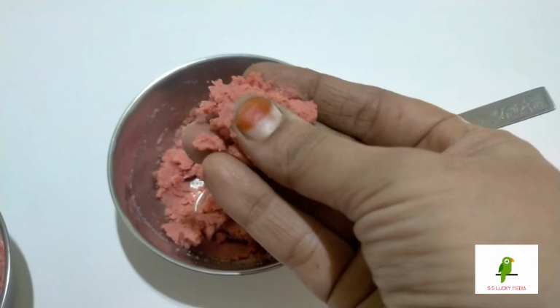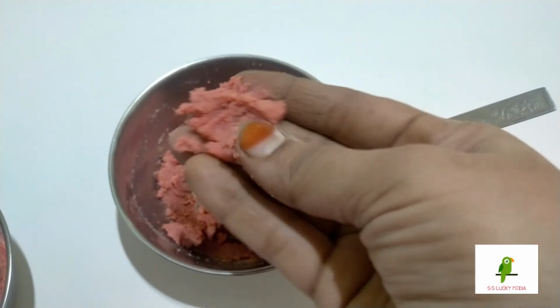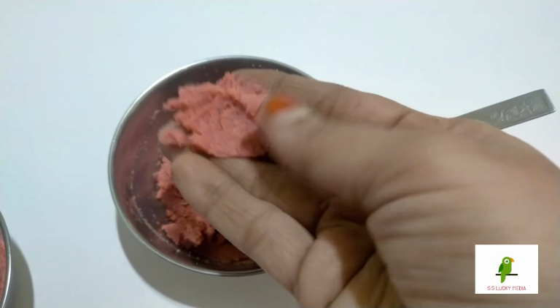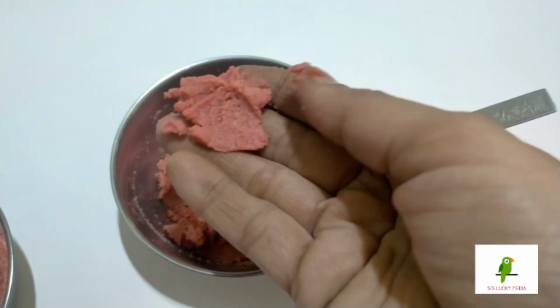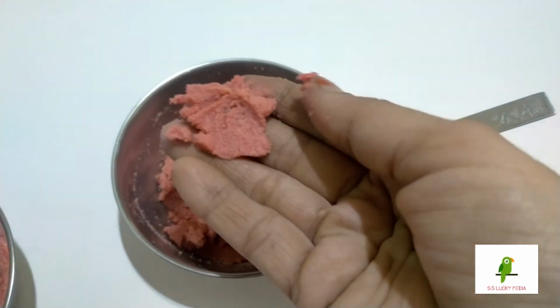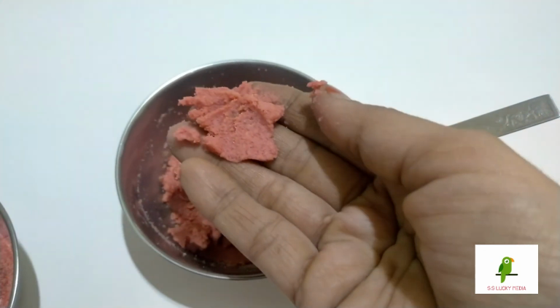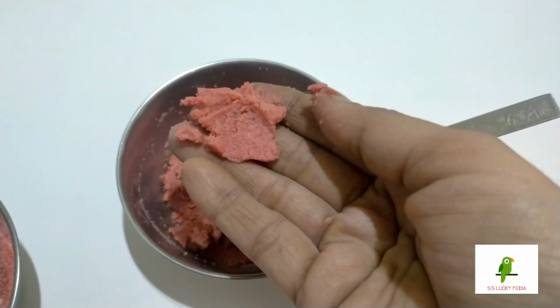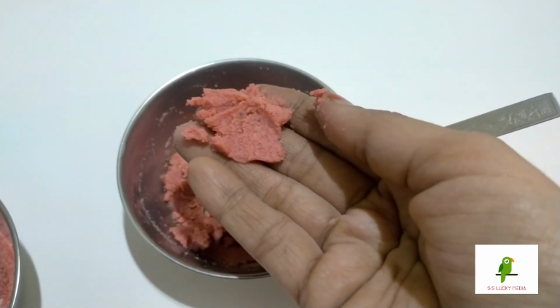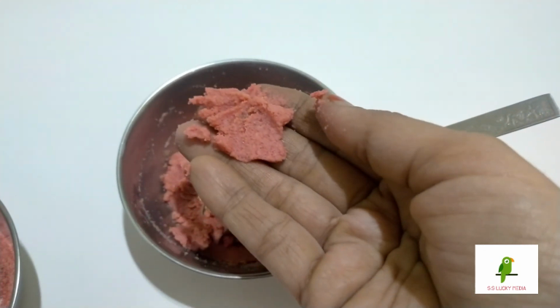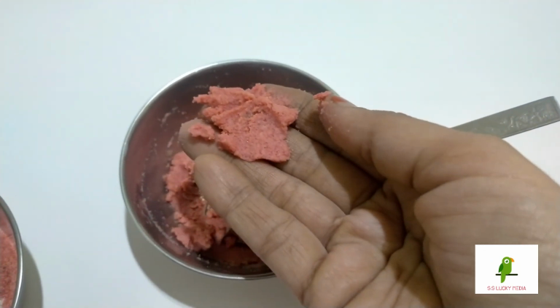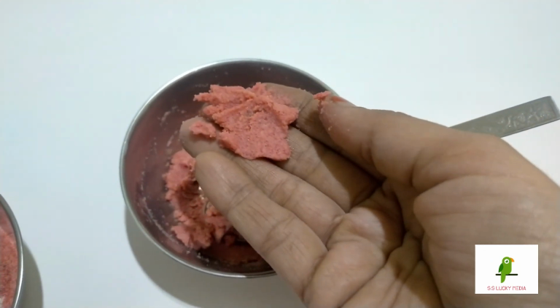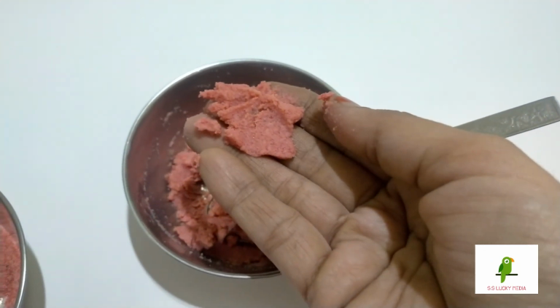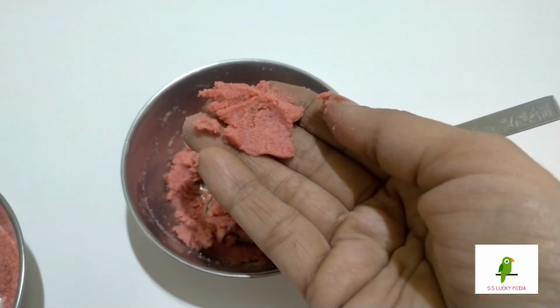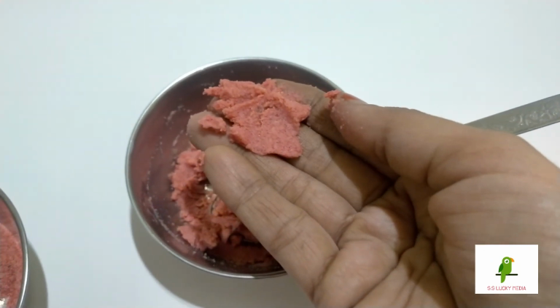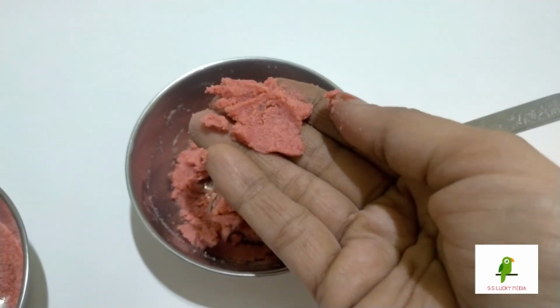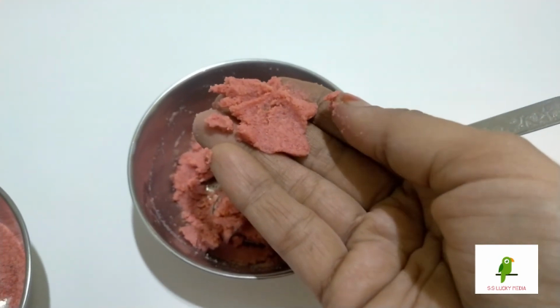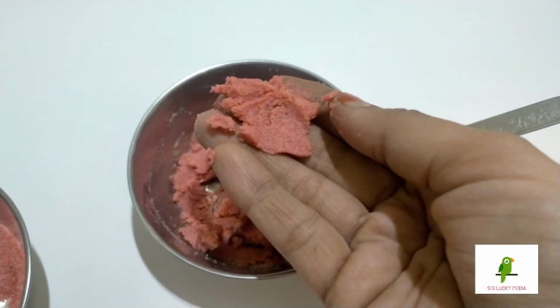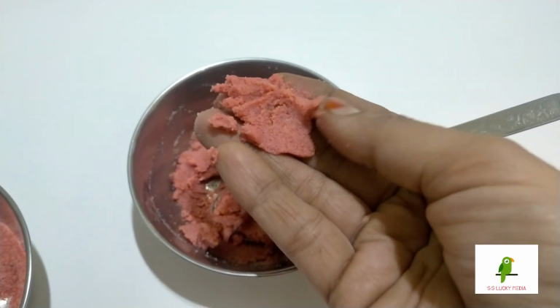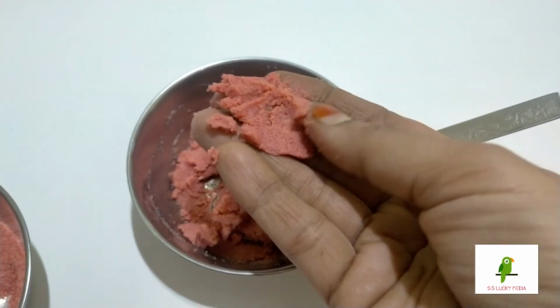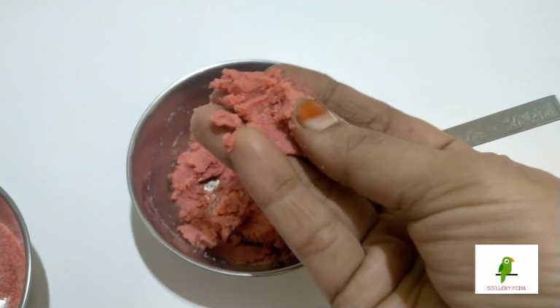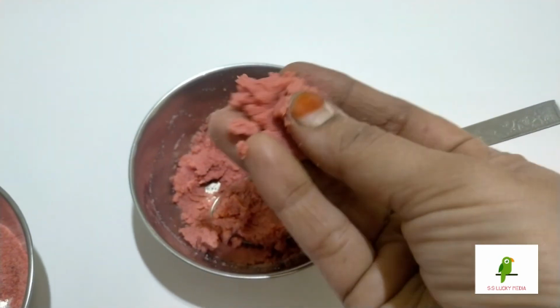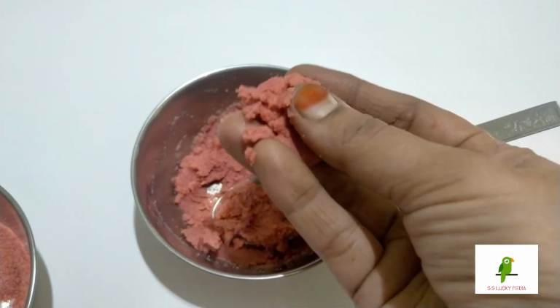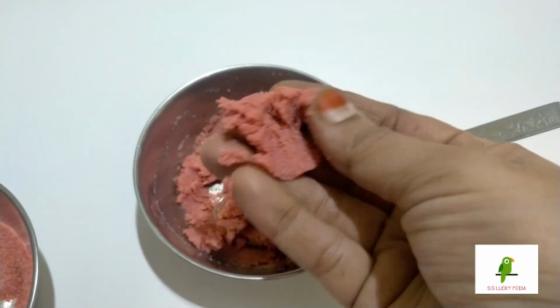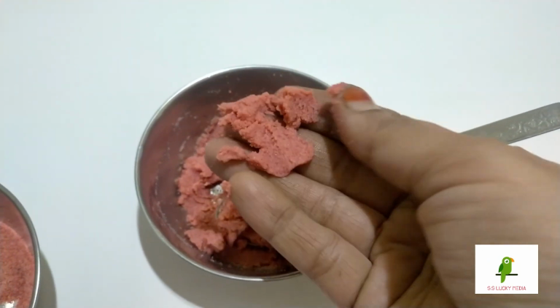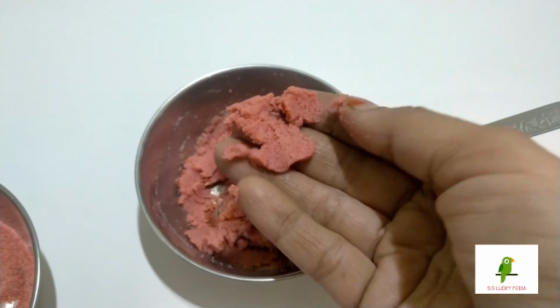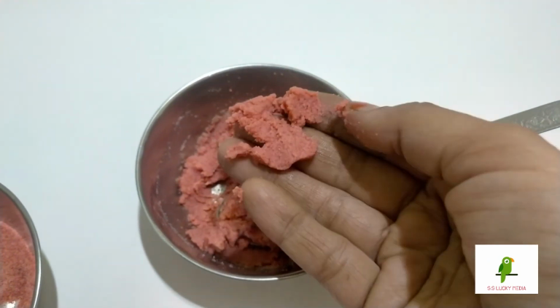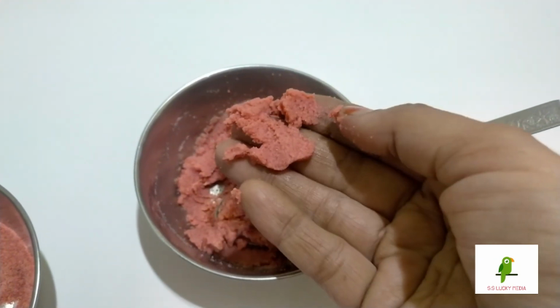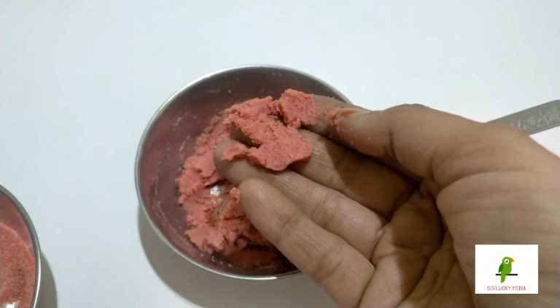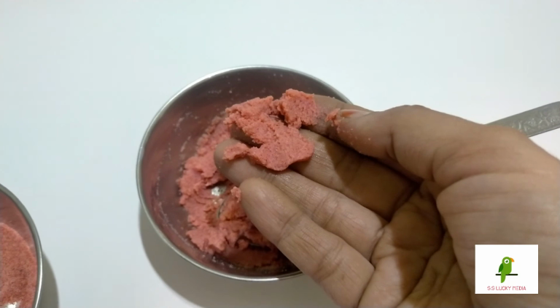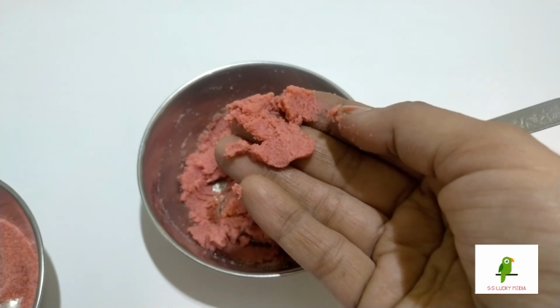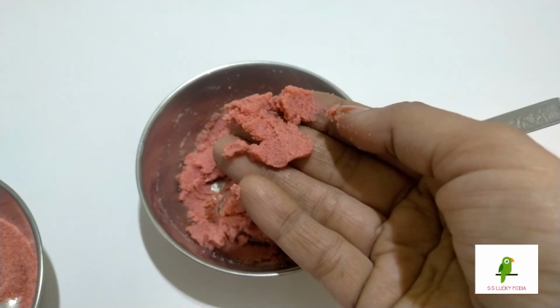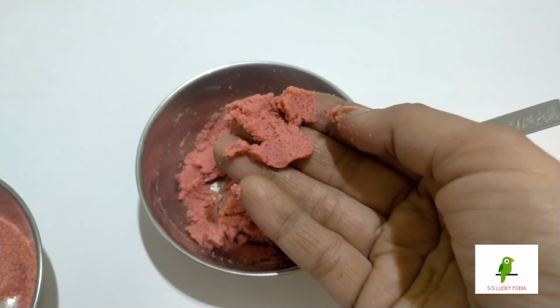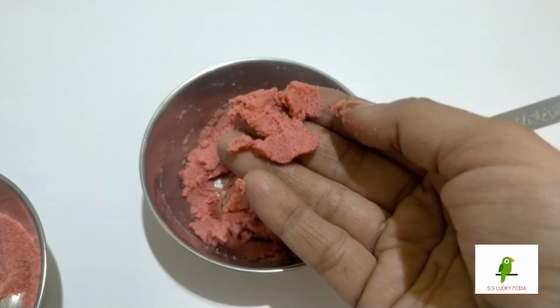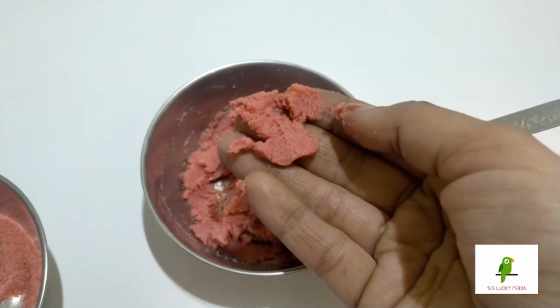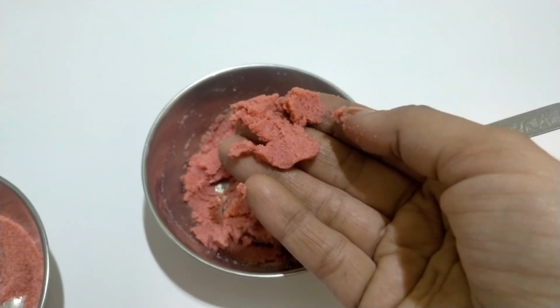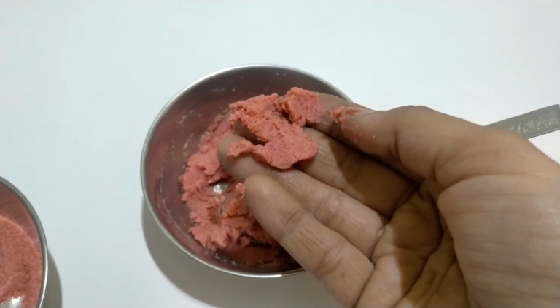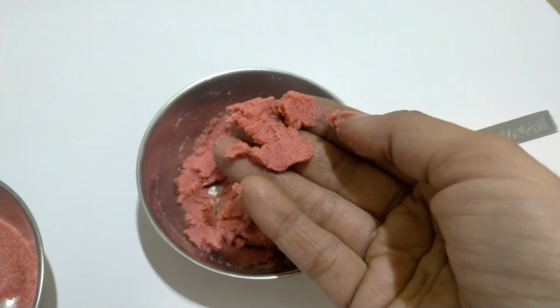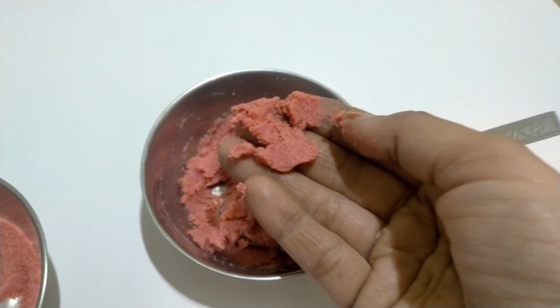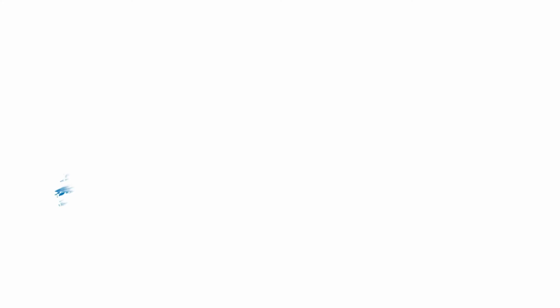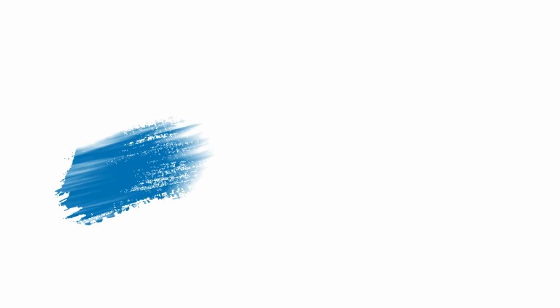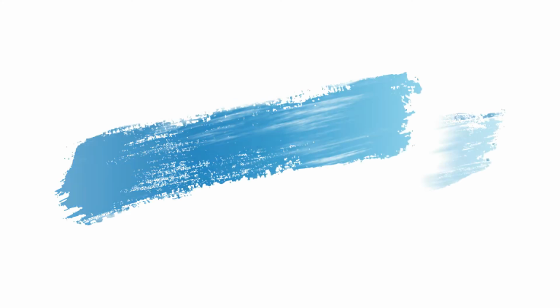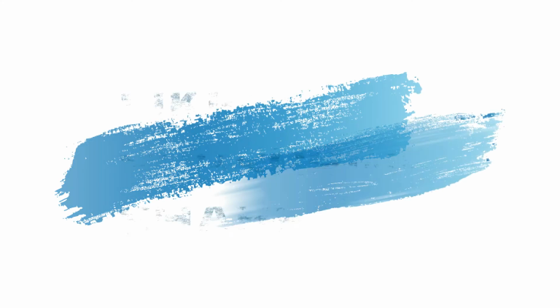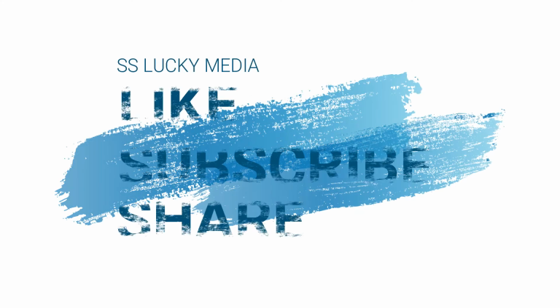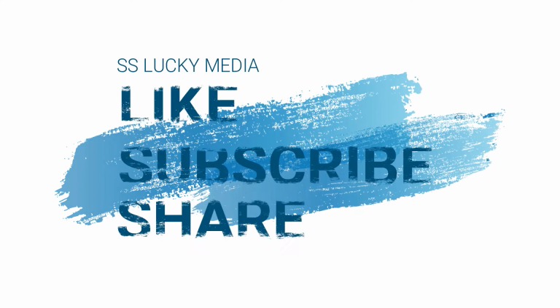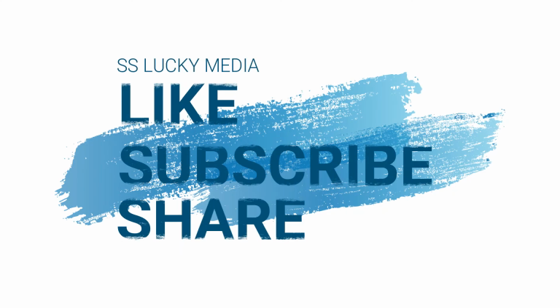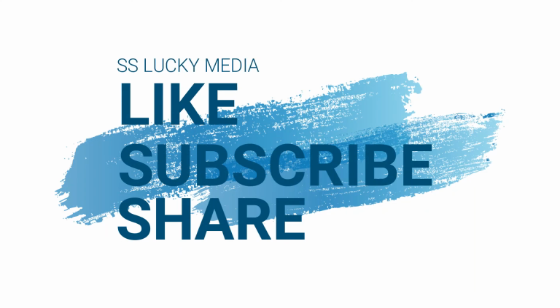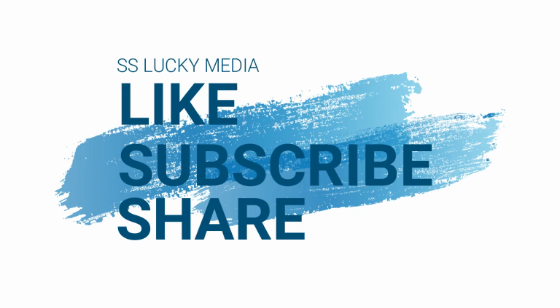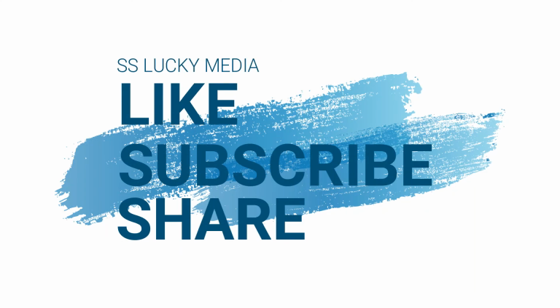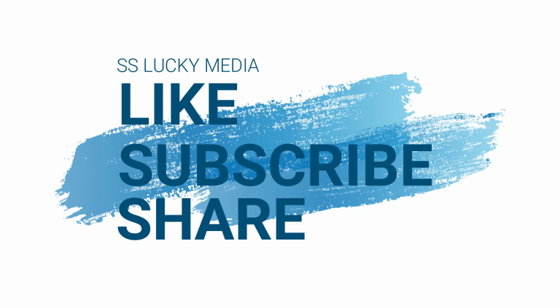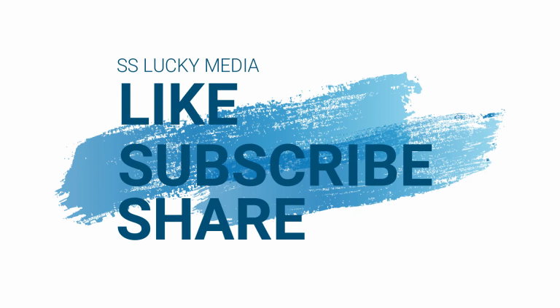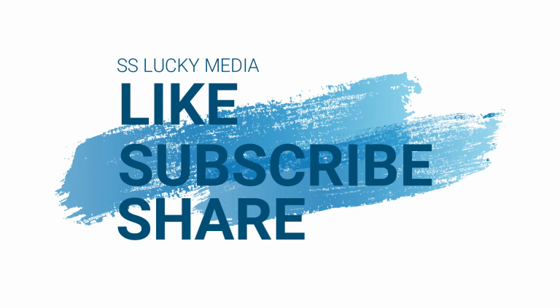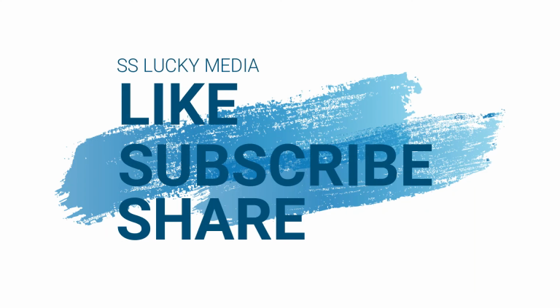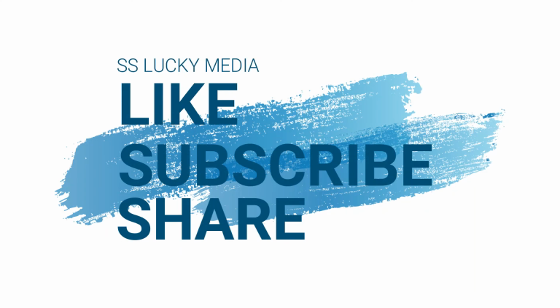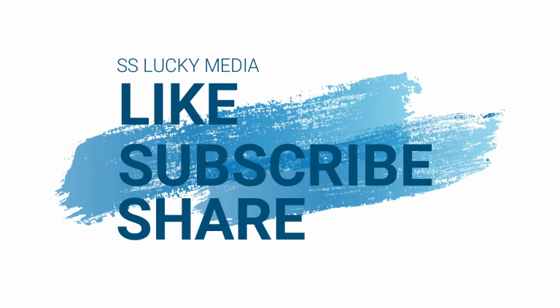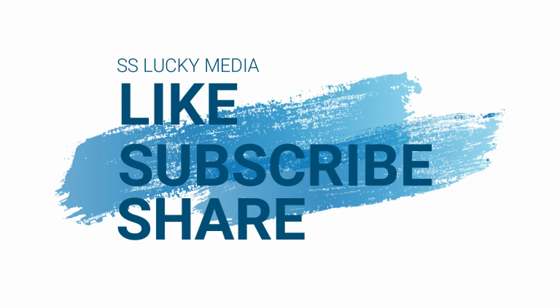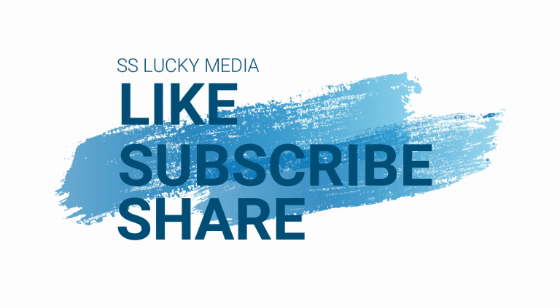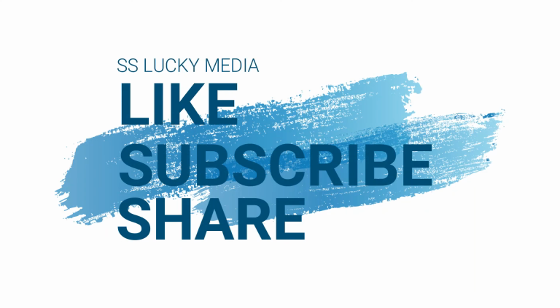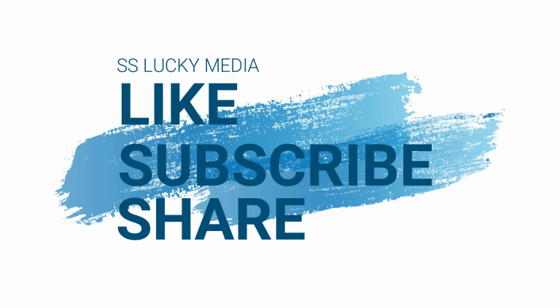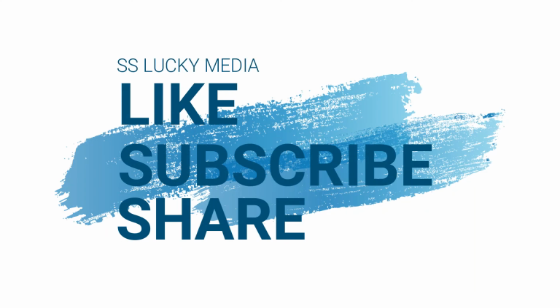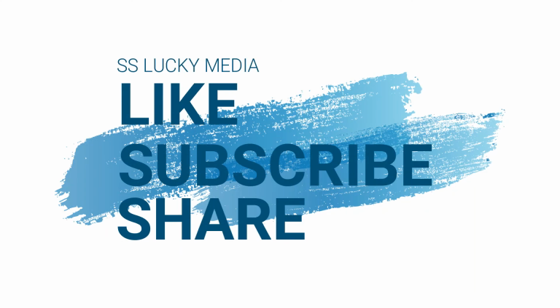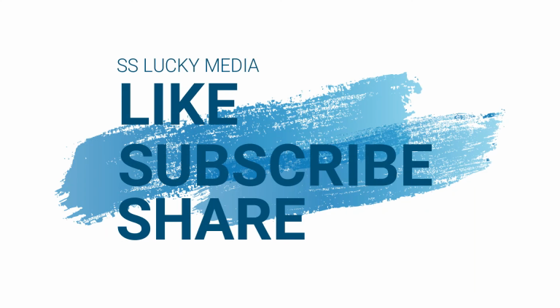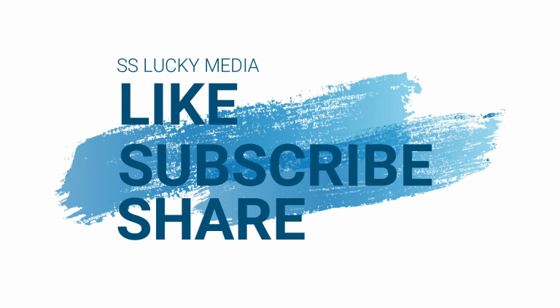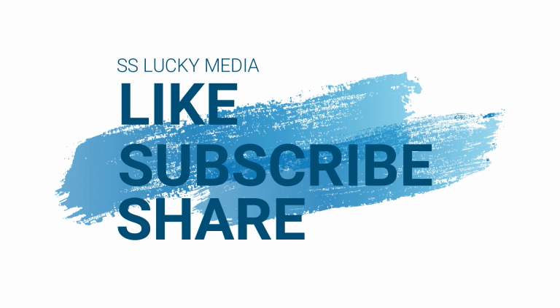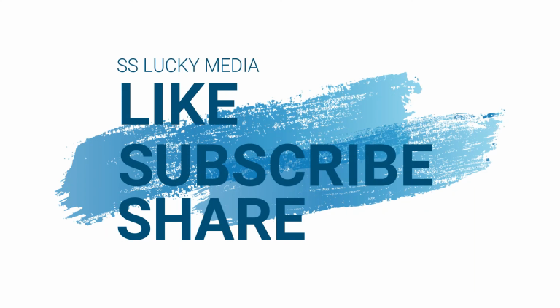Please like and share and comment. Subscribe to our channel. Thank you friends.